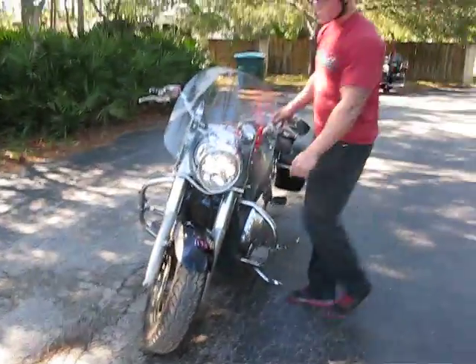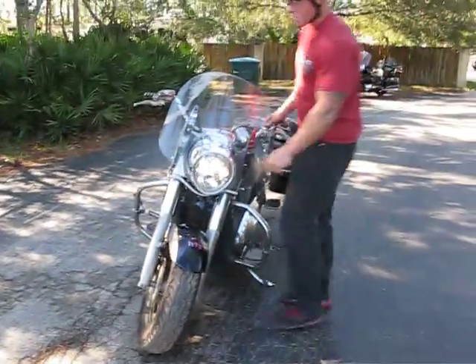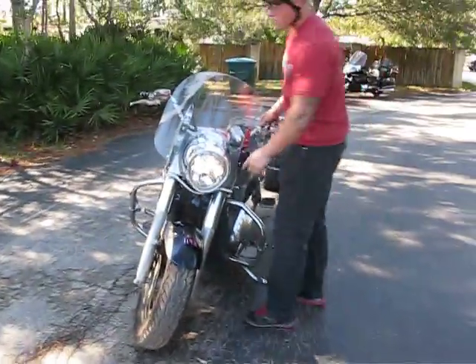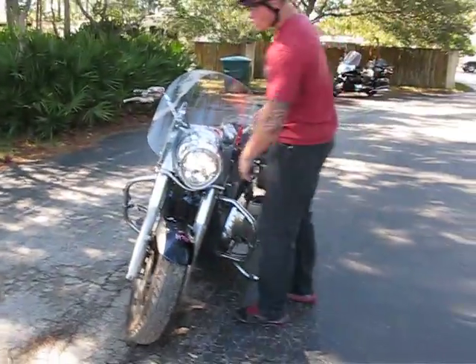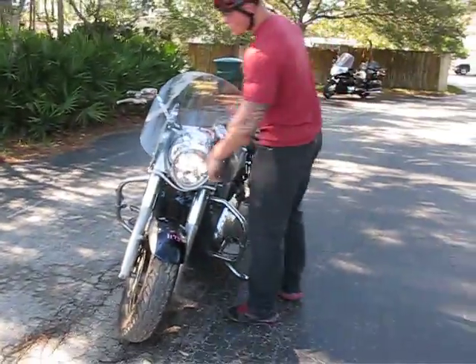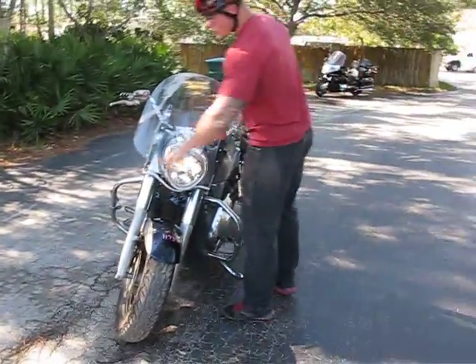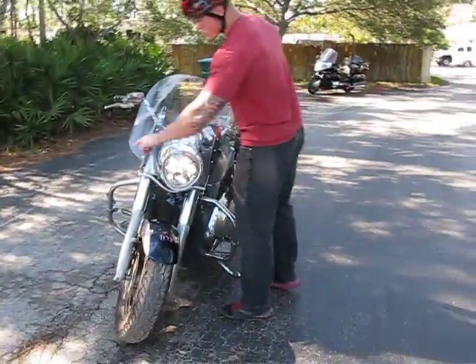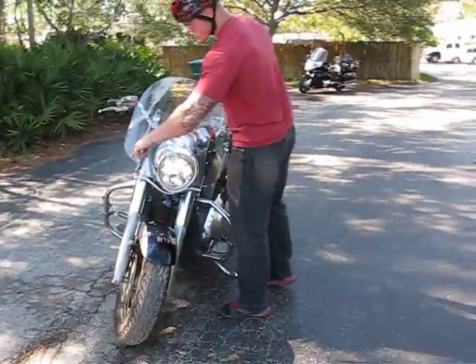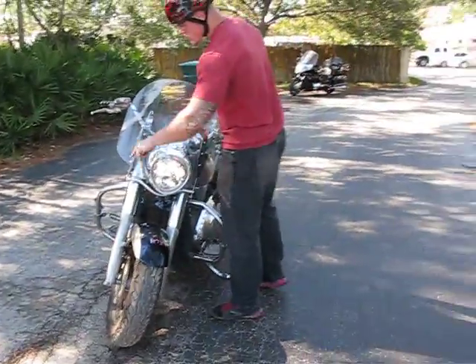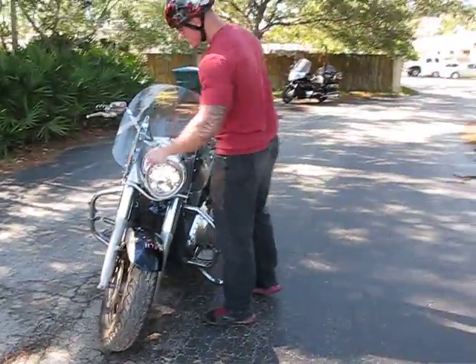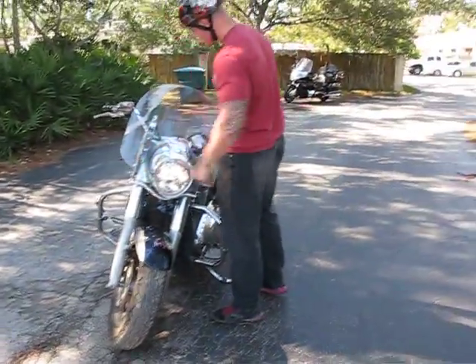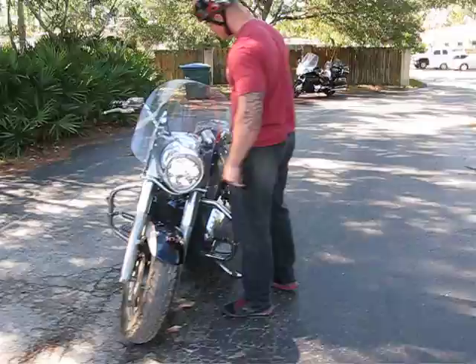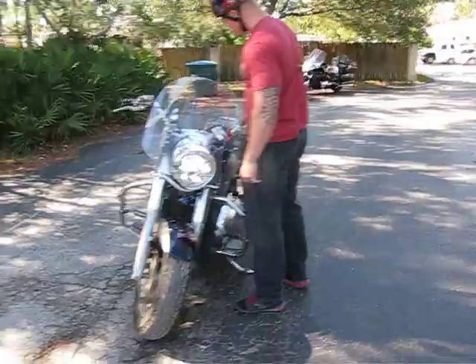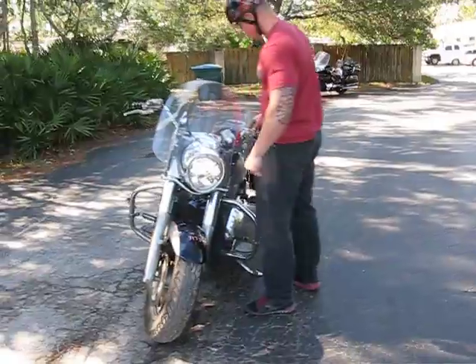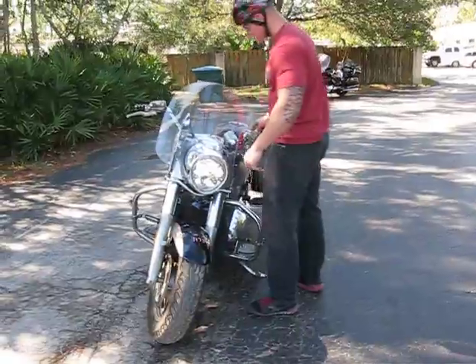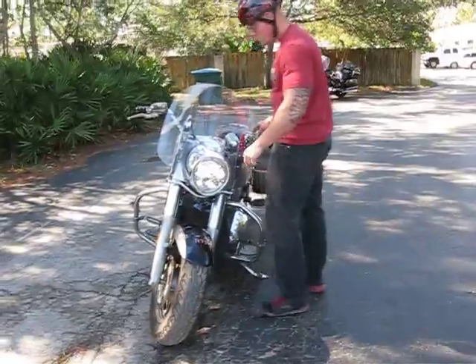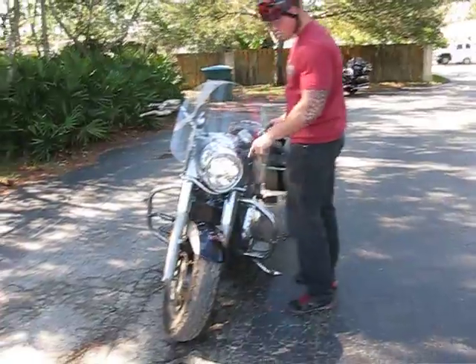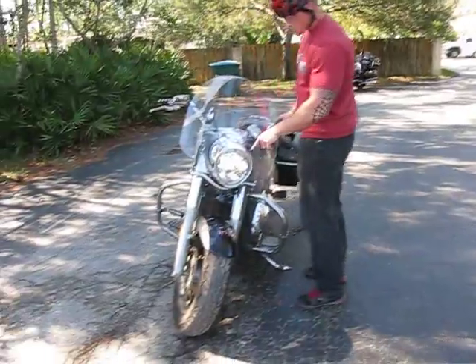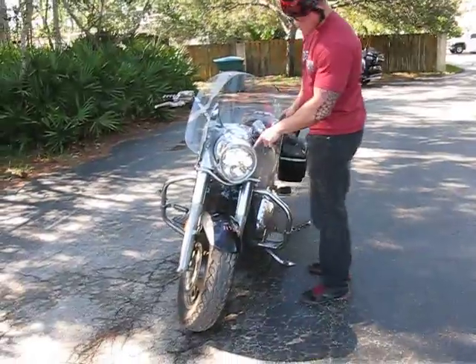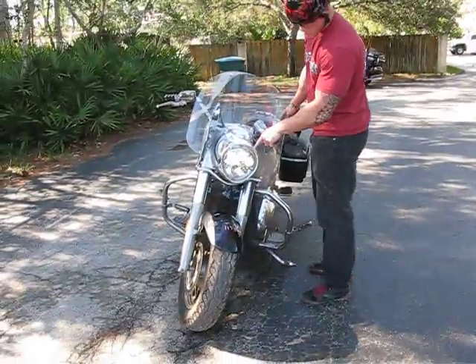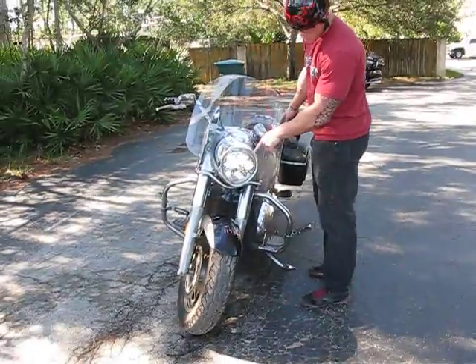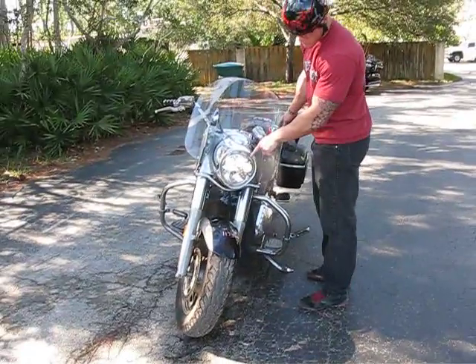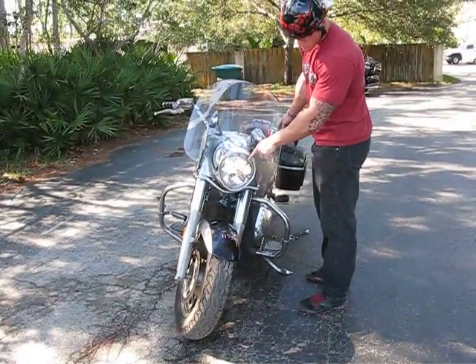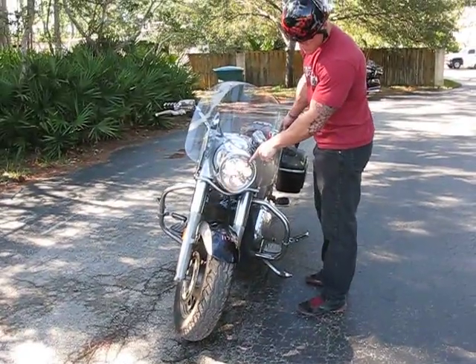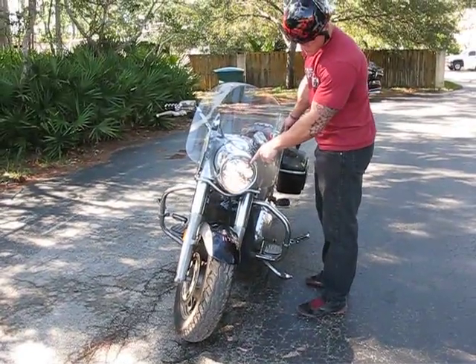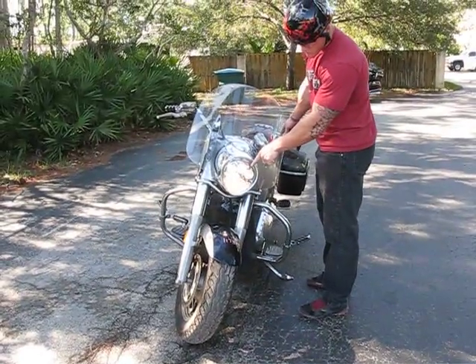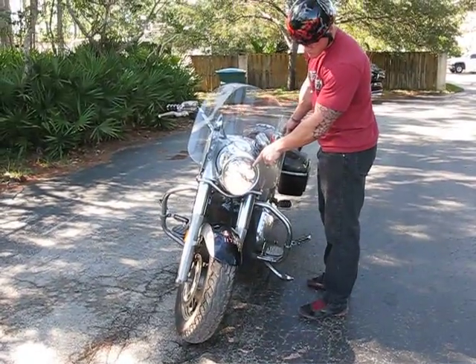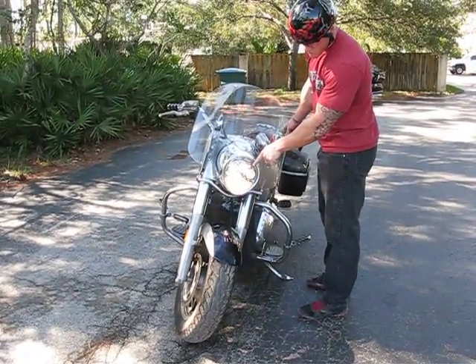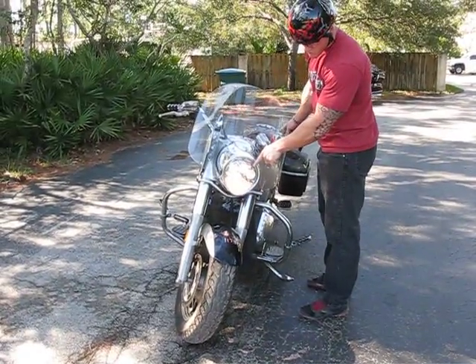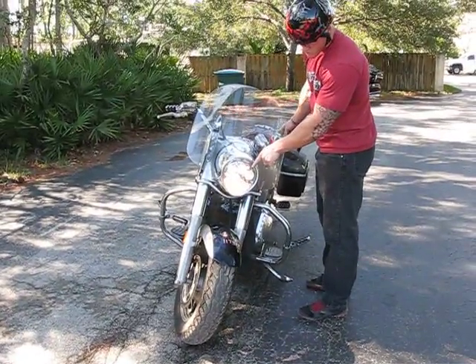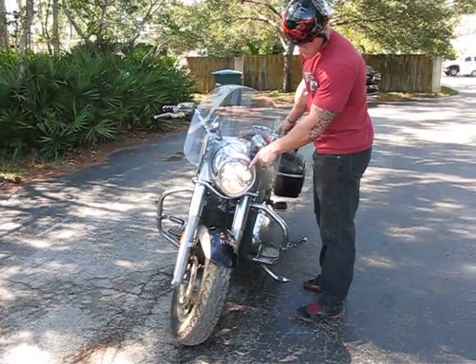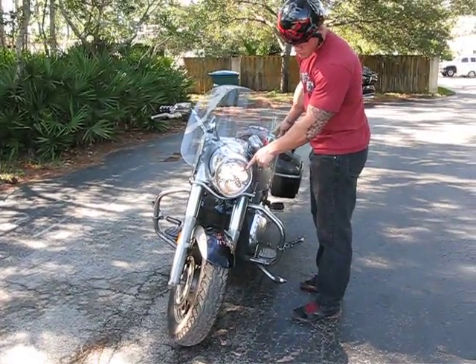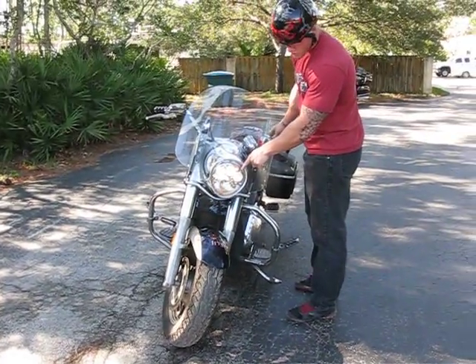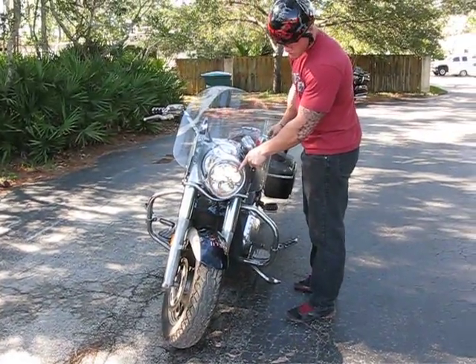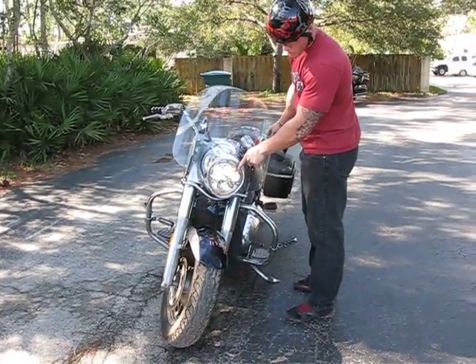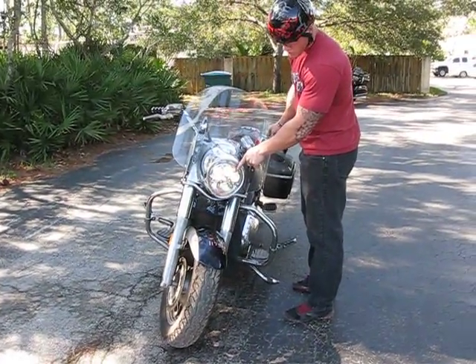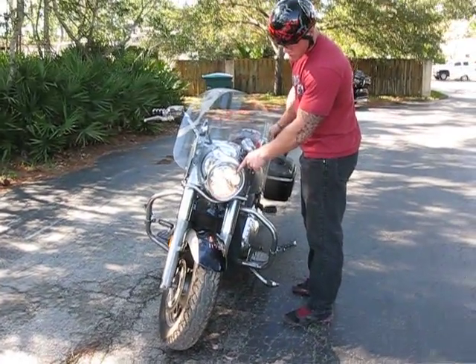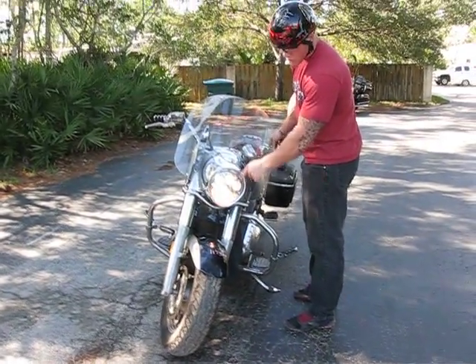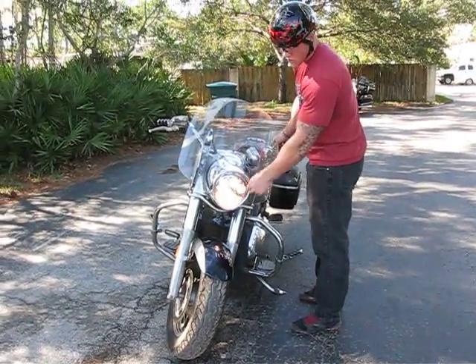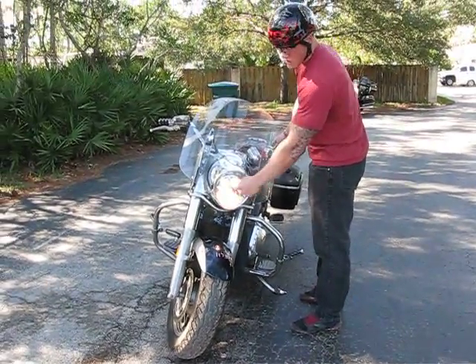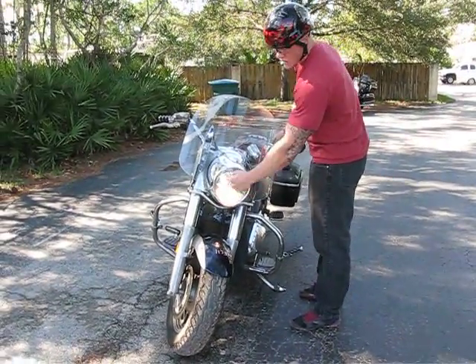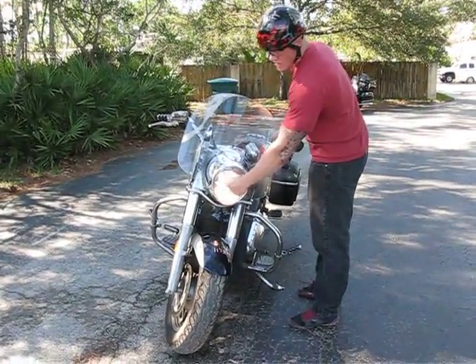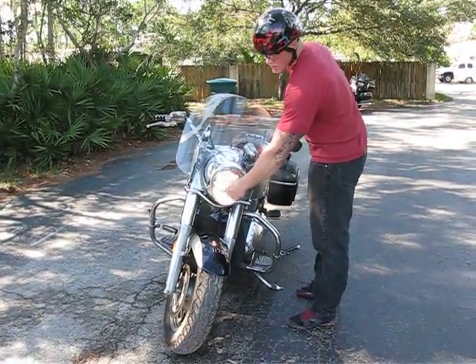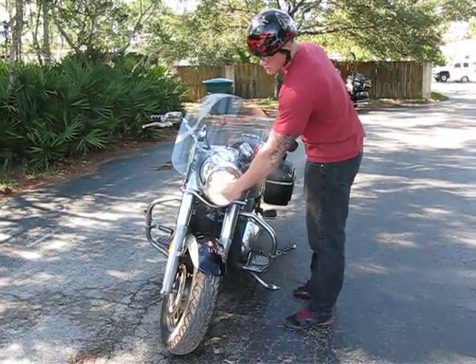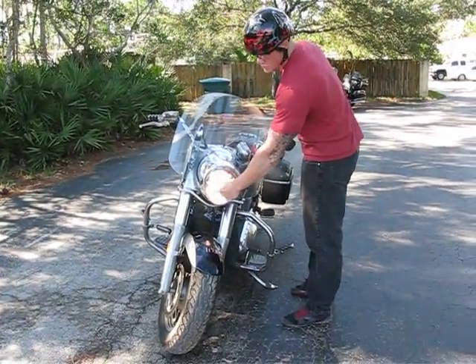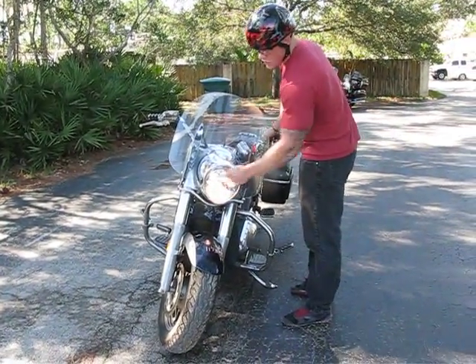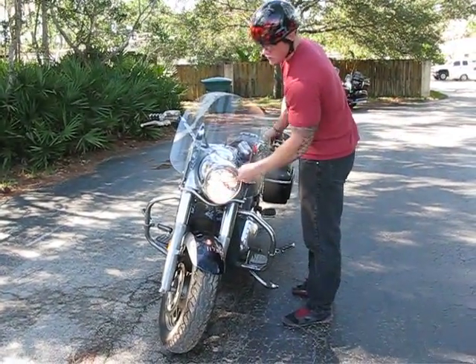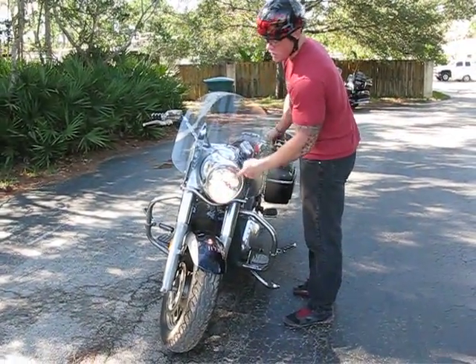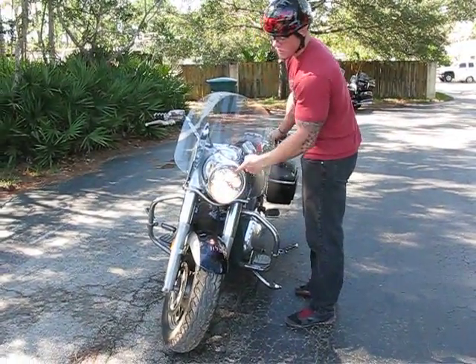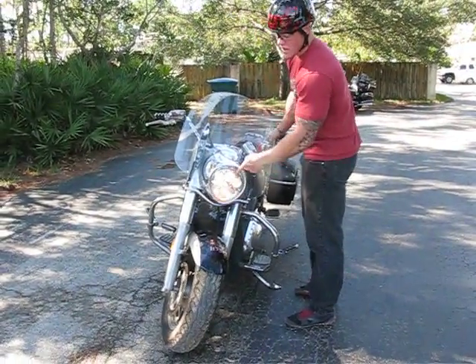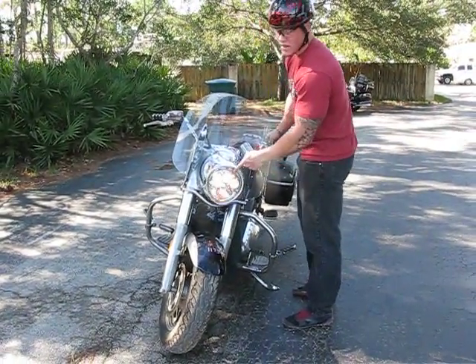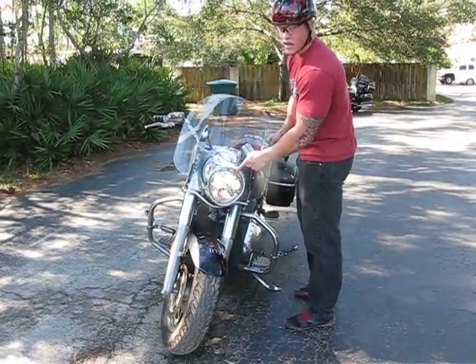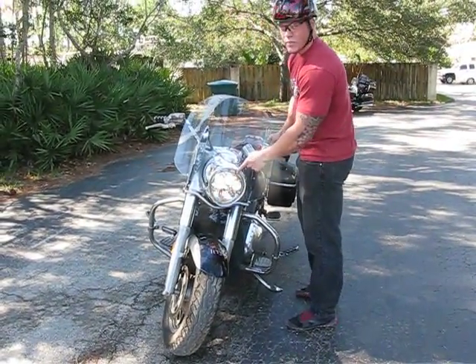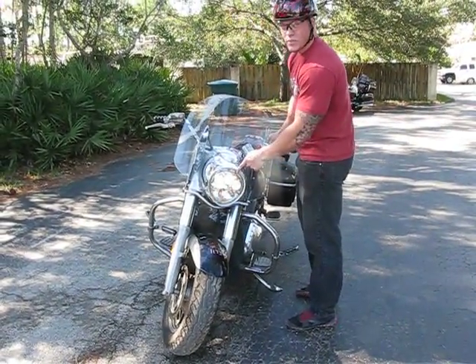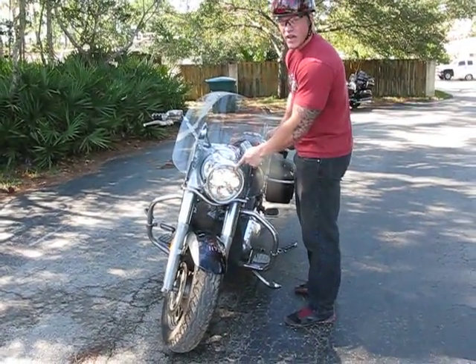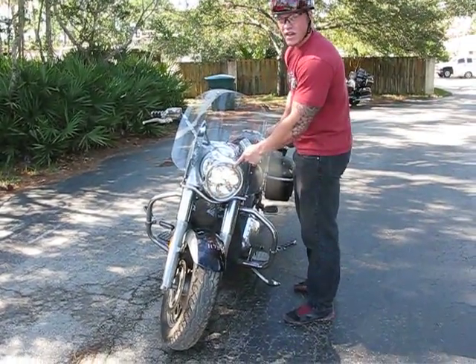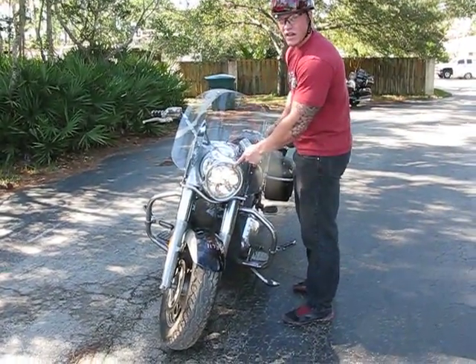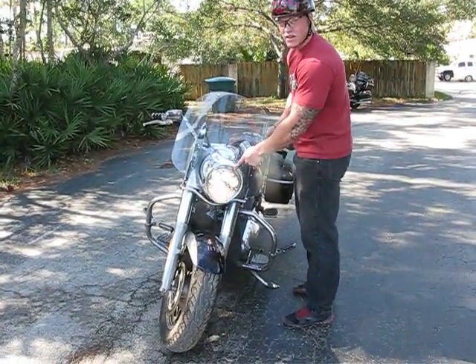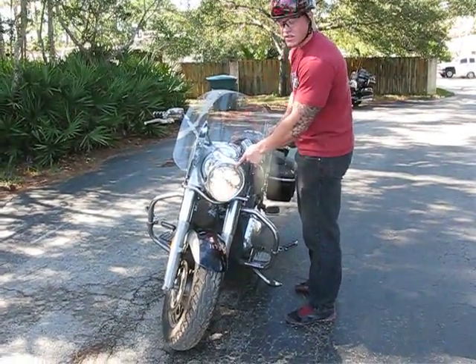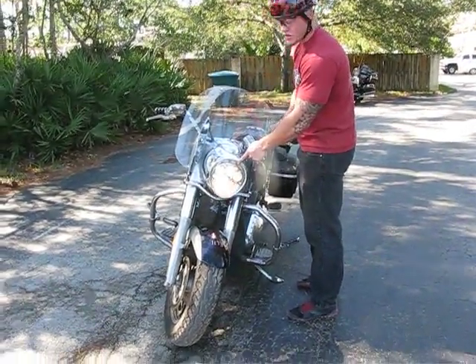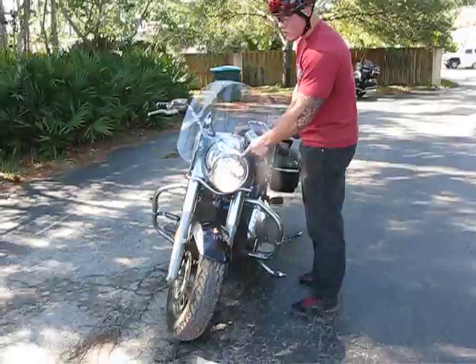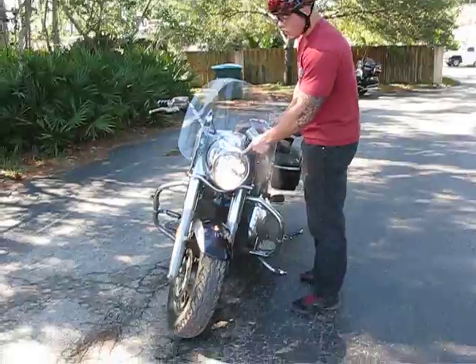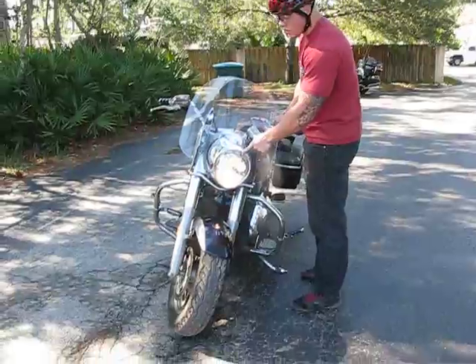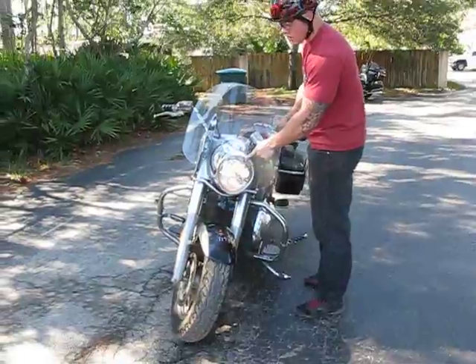There are no front turn signals. The glass is broken on the headlight, but the headlight is still working.